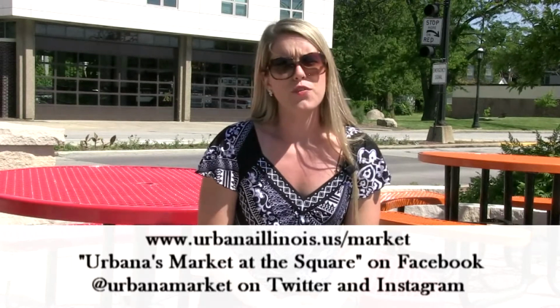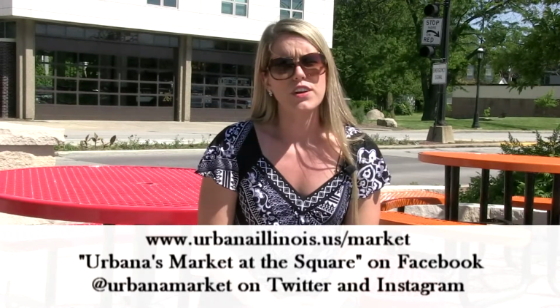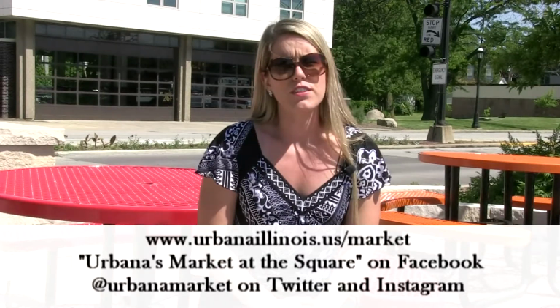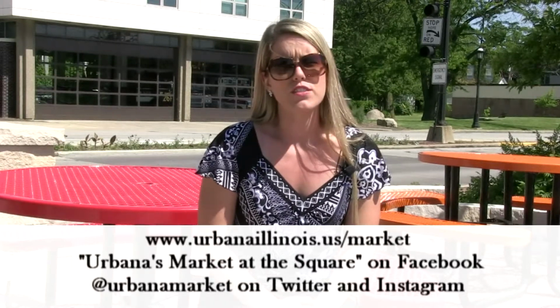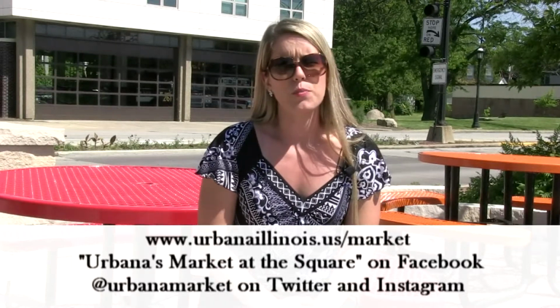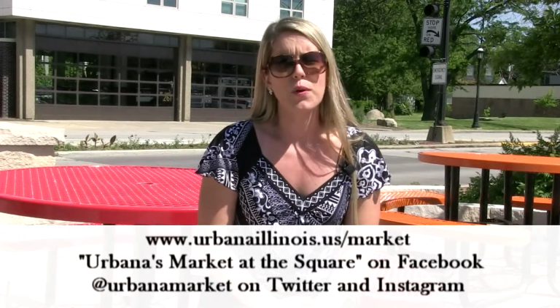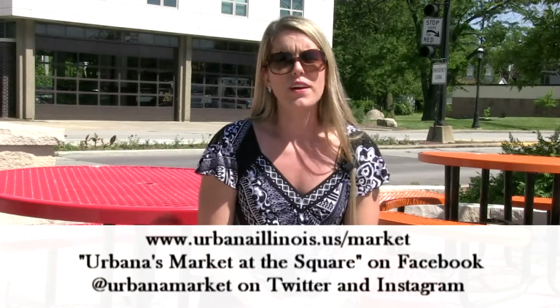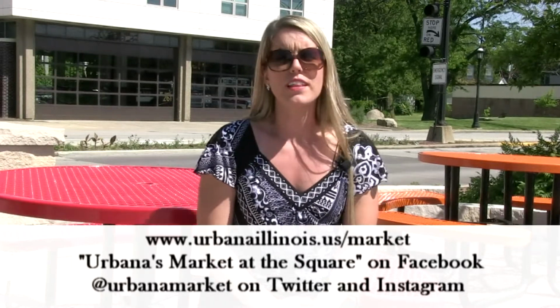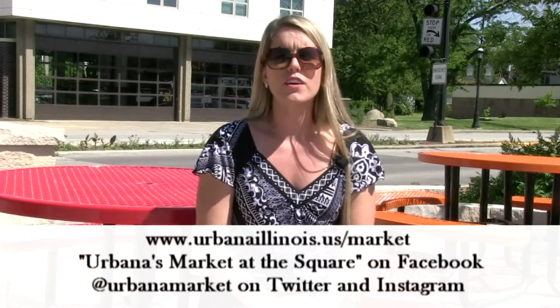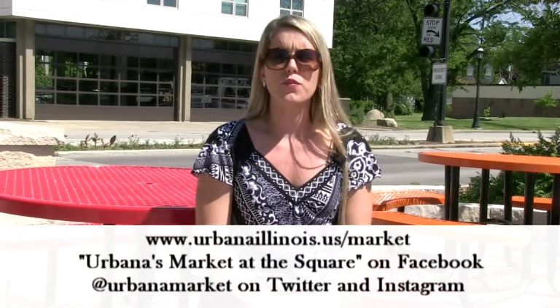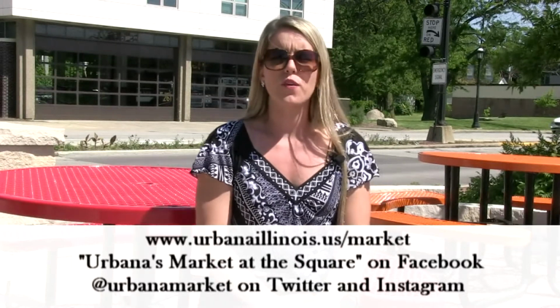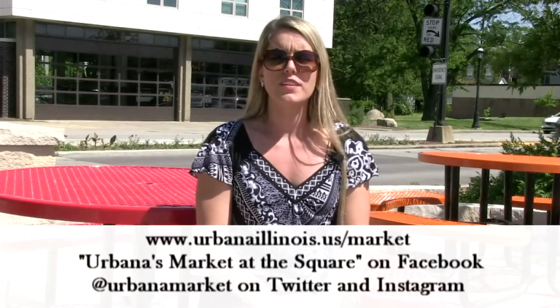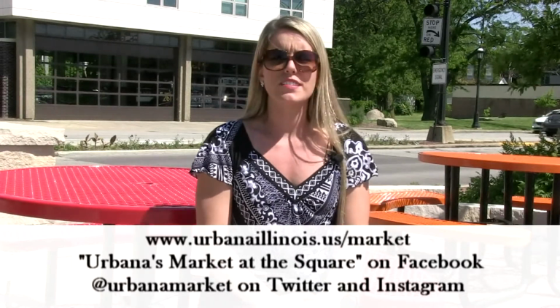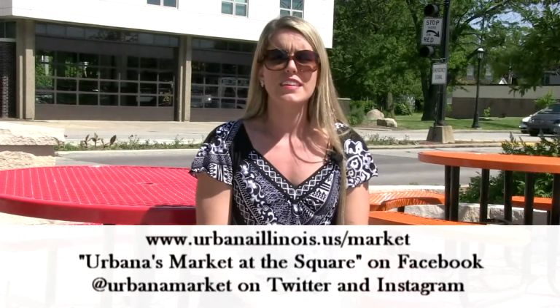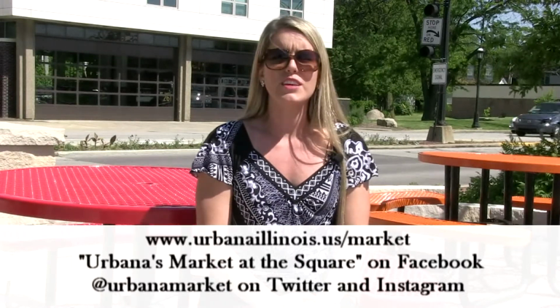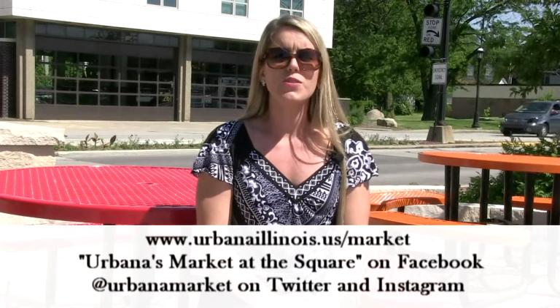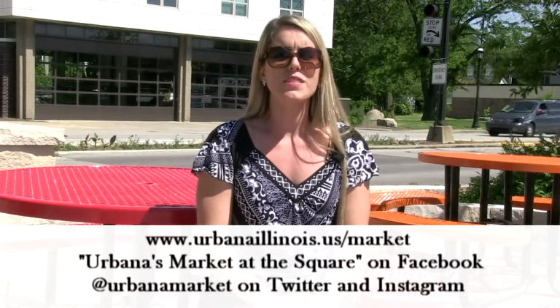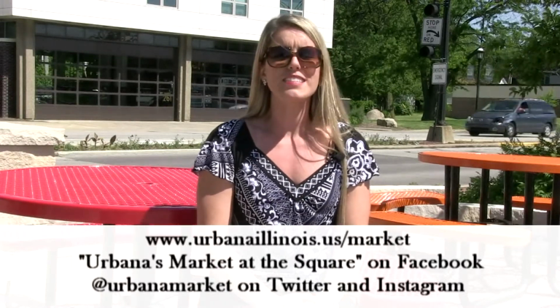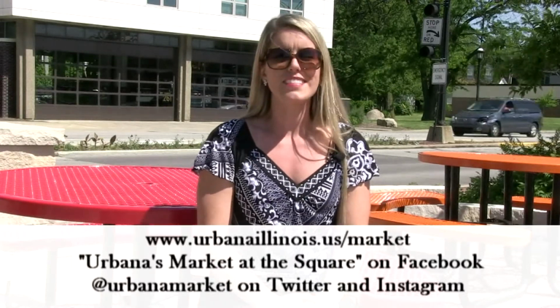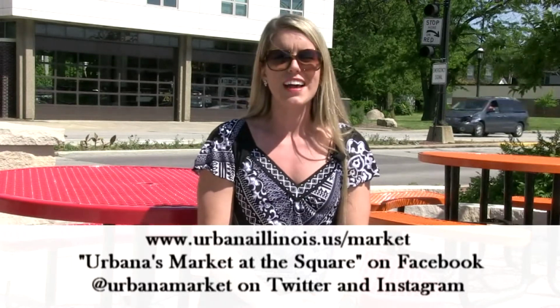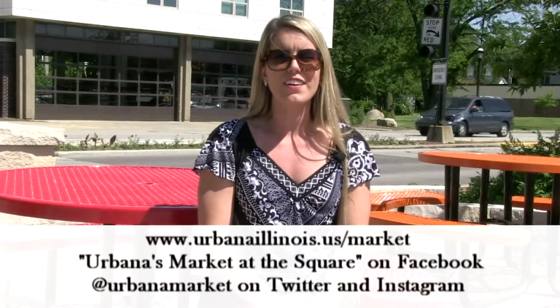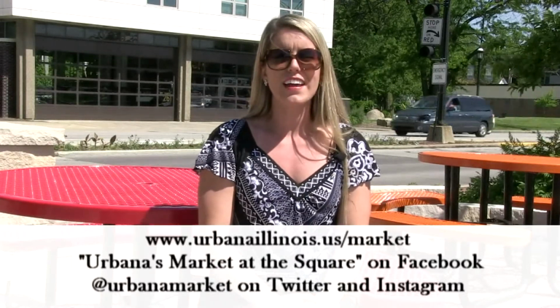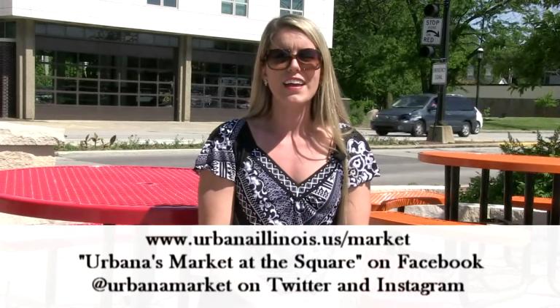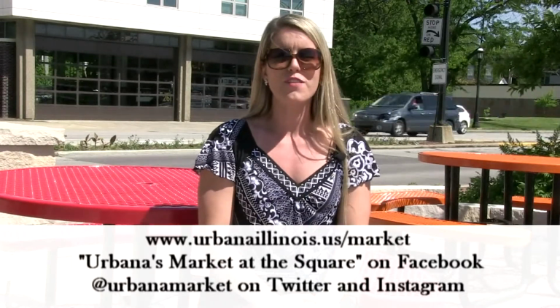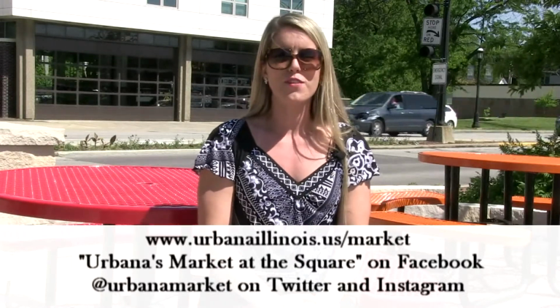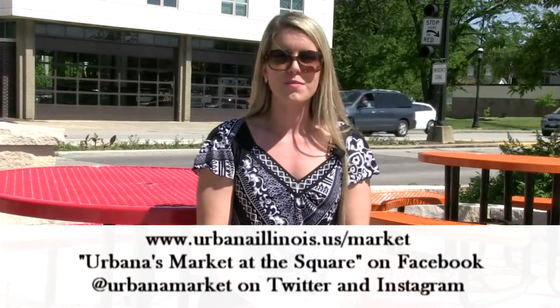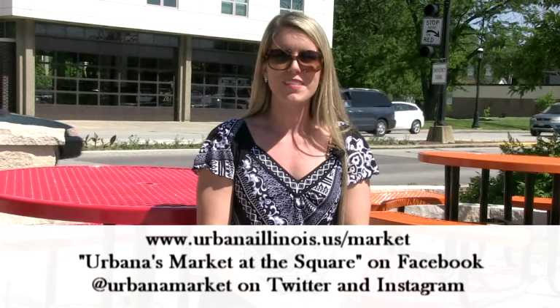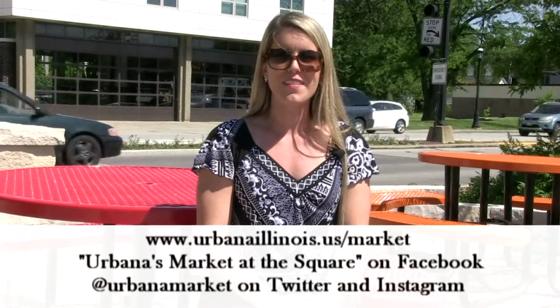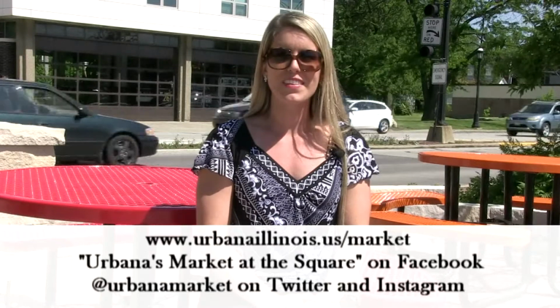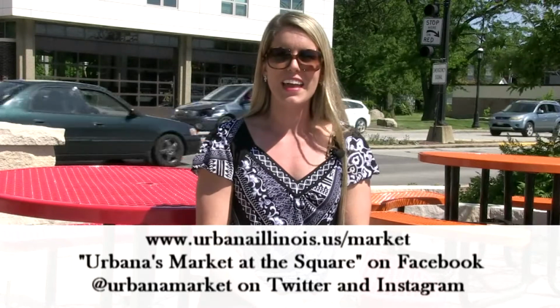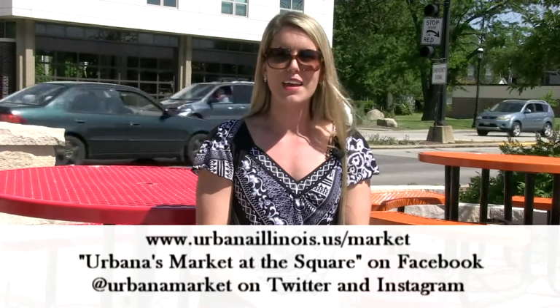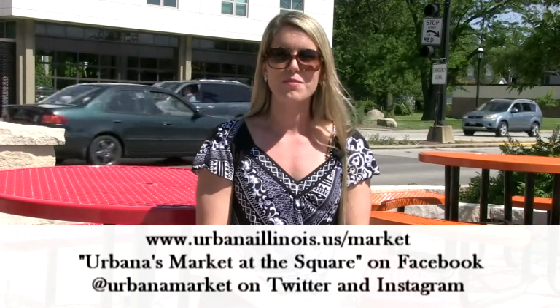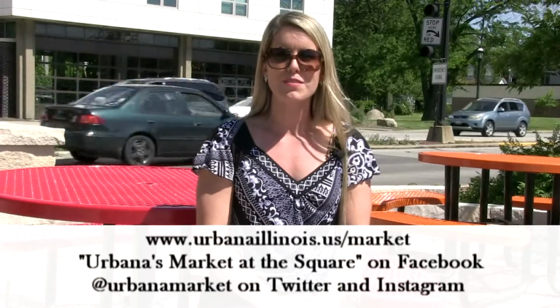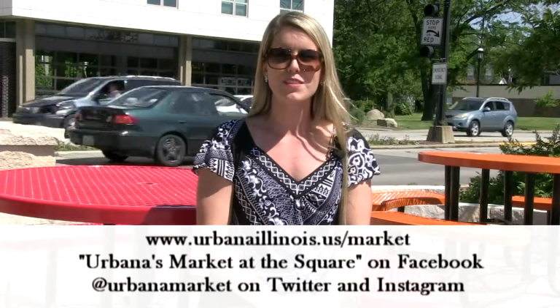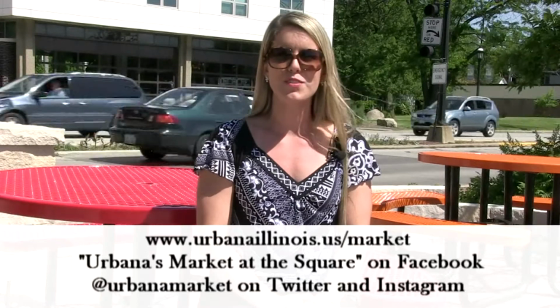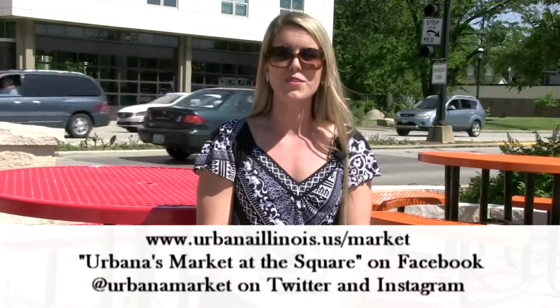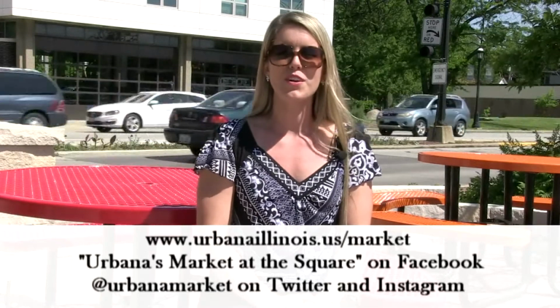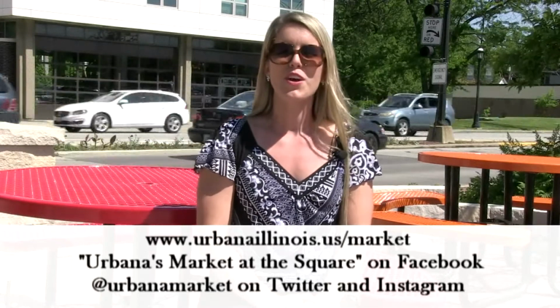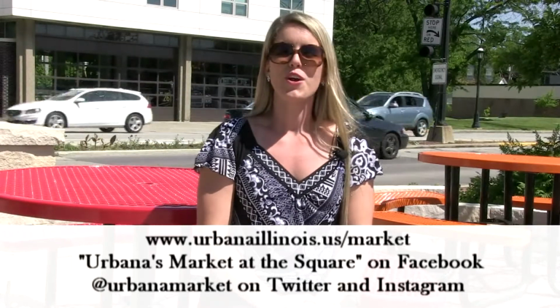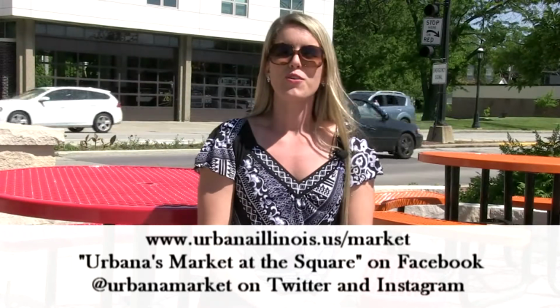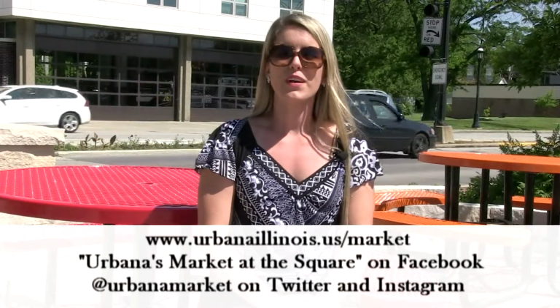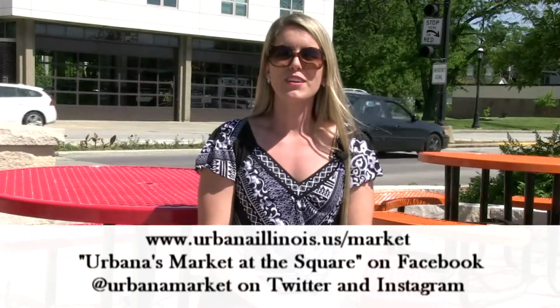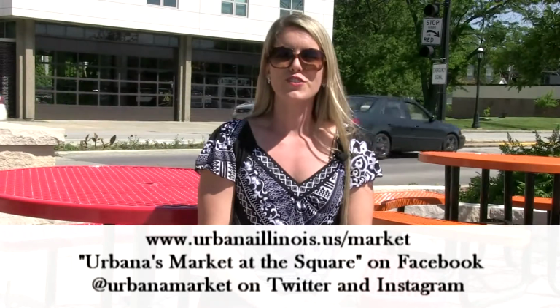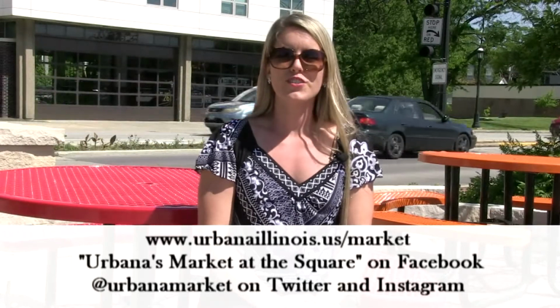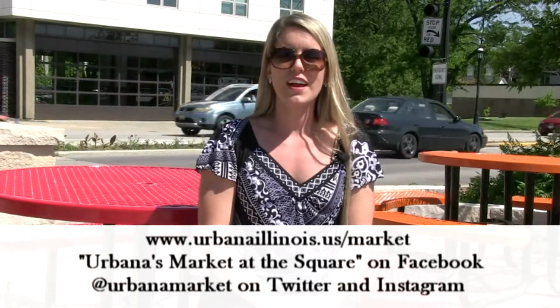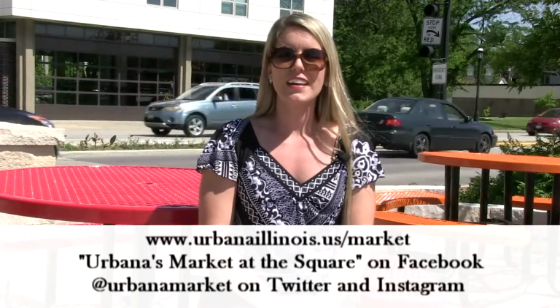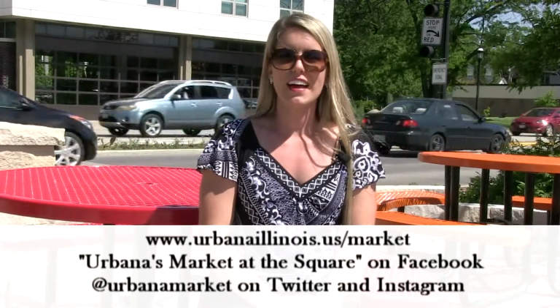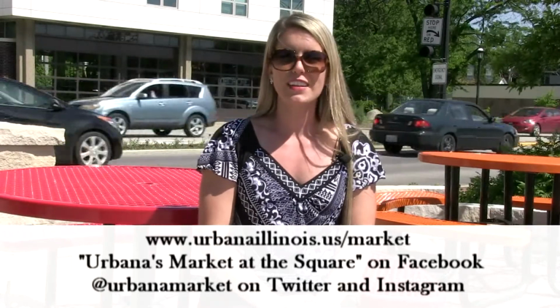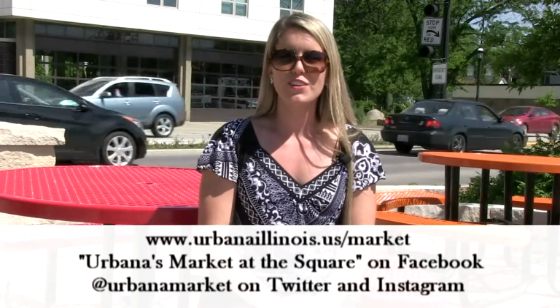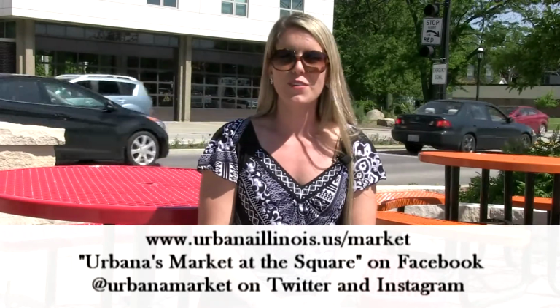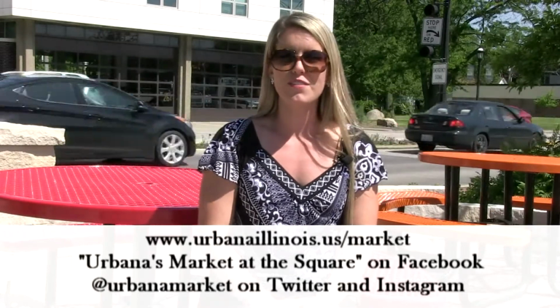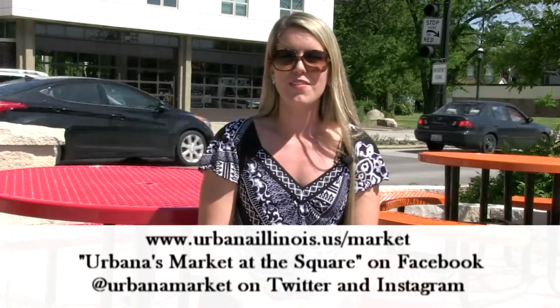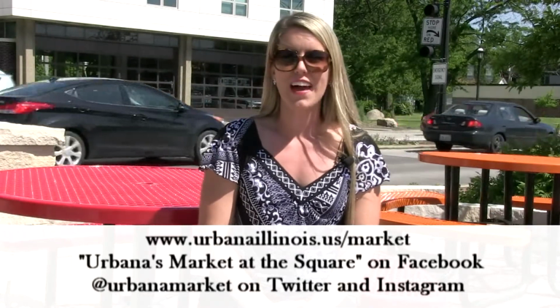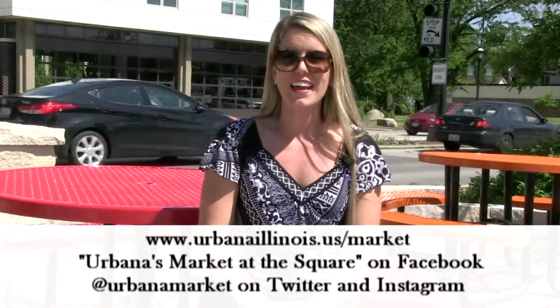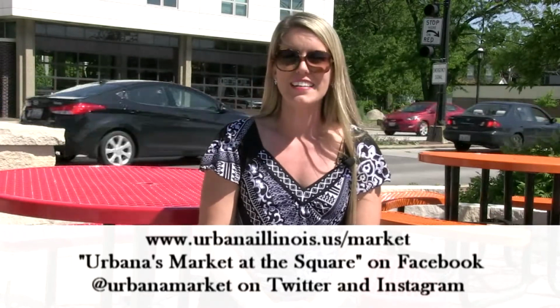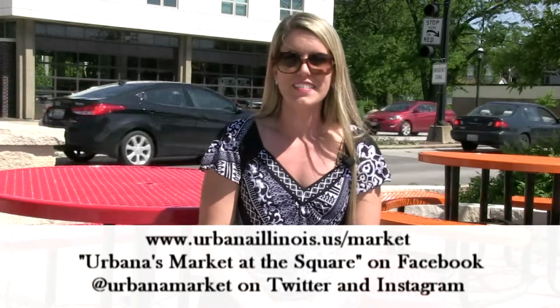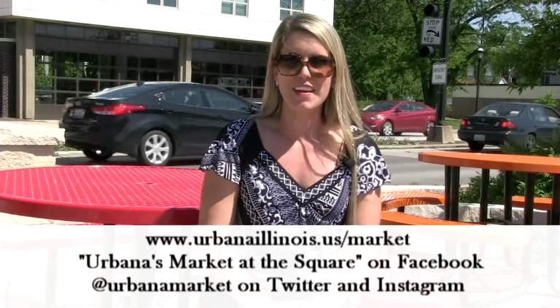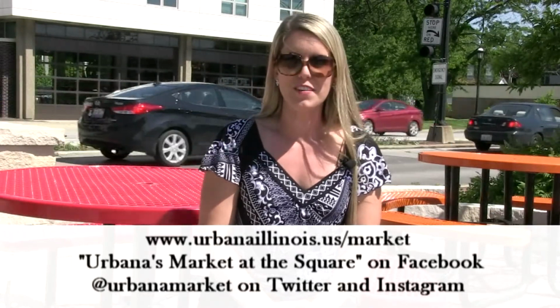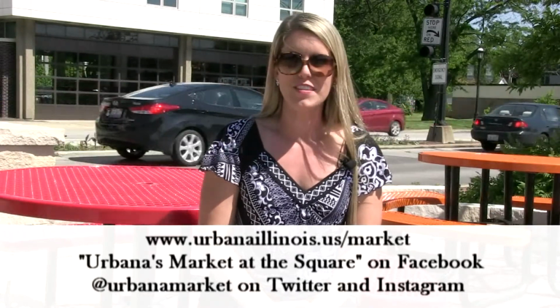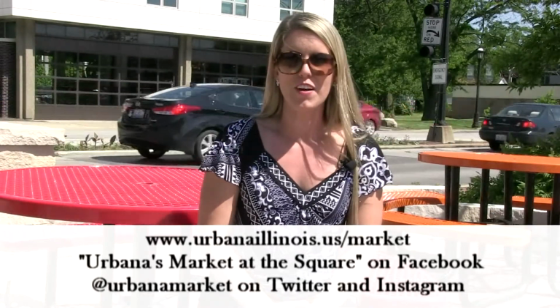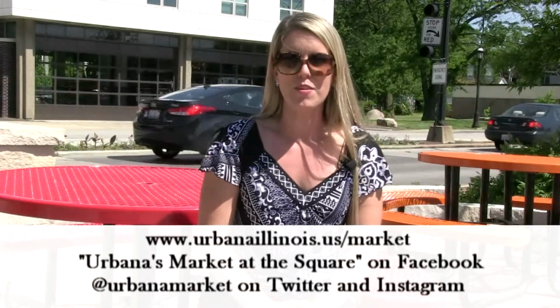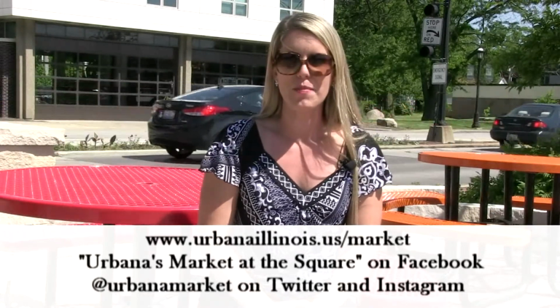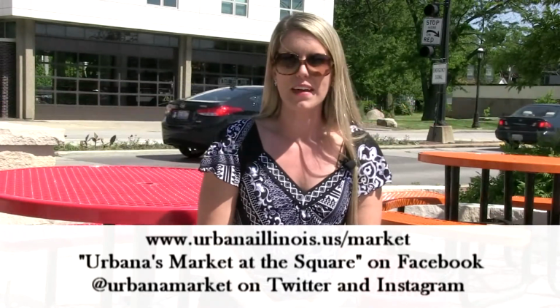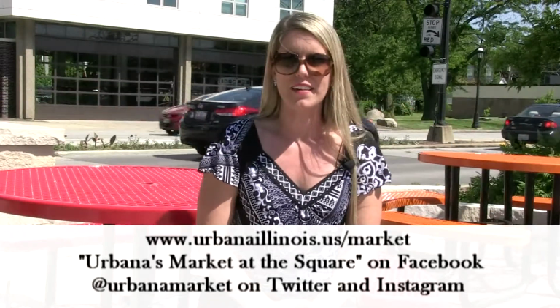As always, we thank you for your support and look forward to seeing you this Saturday from 7 a.m. to noon, rain or shine, at Illinois and Vine in downtown Urbana.